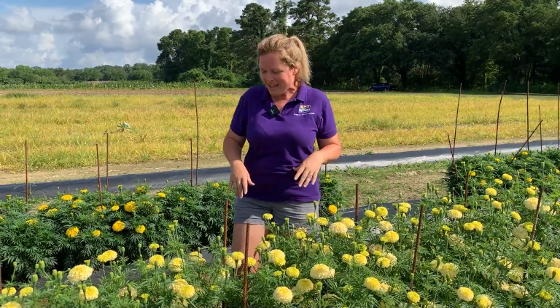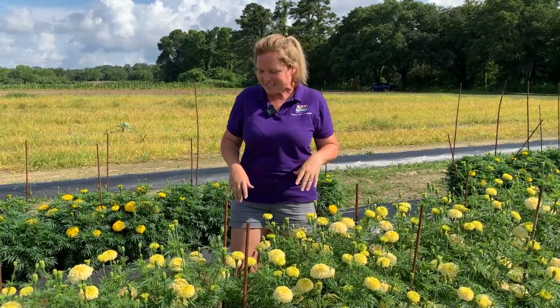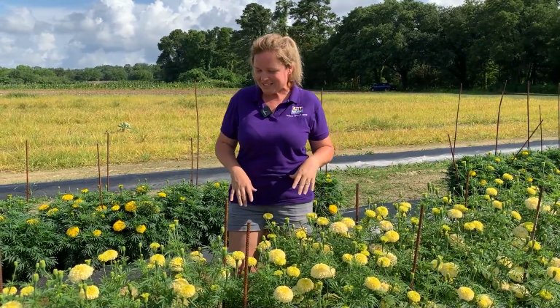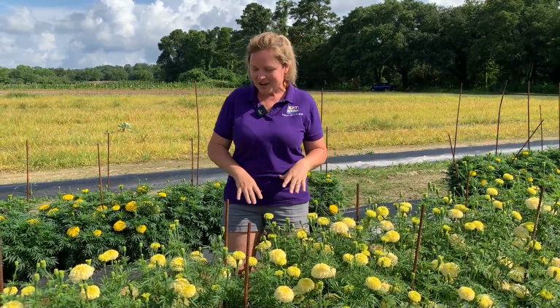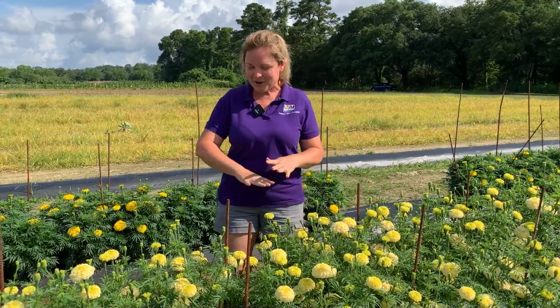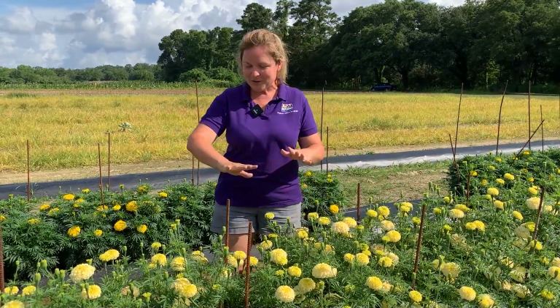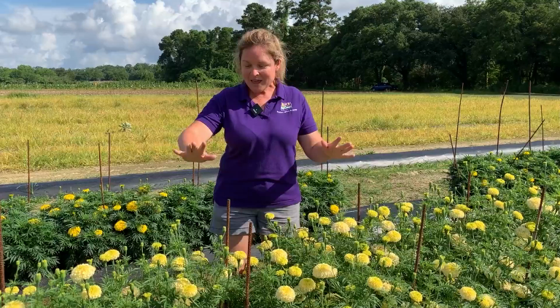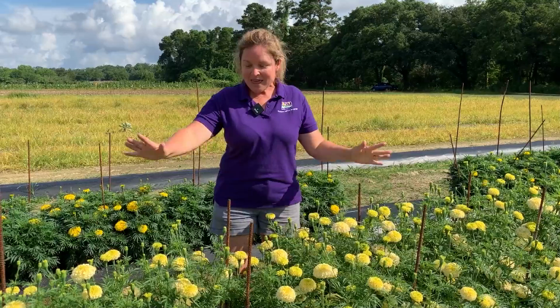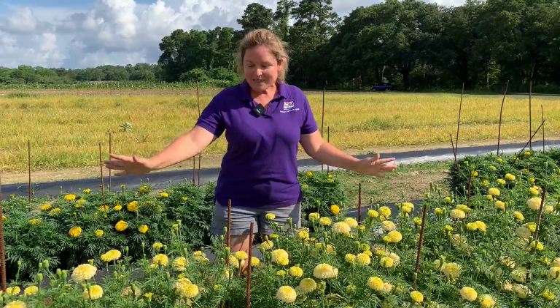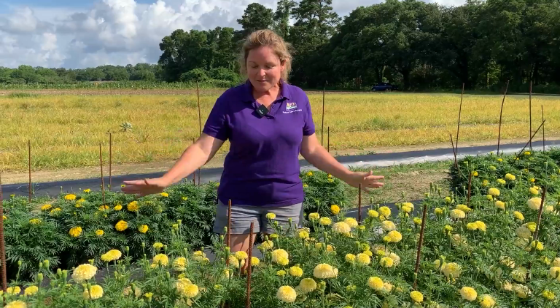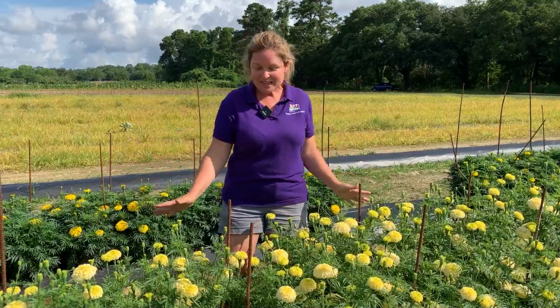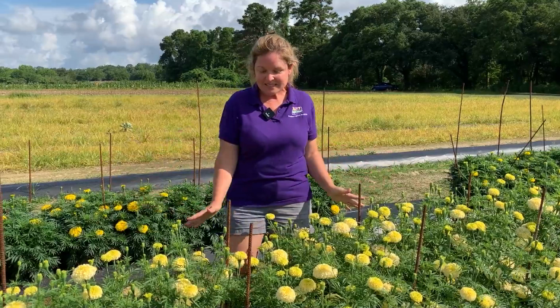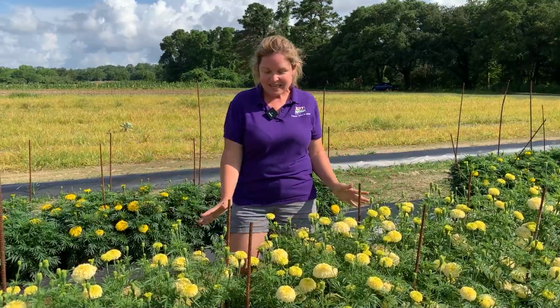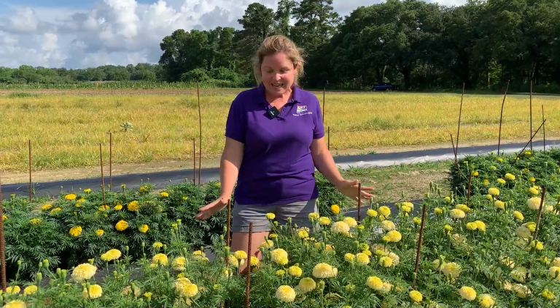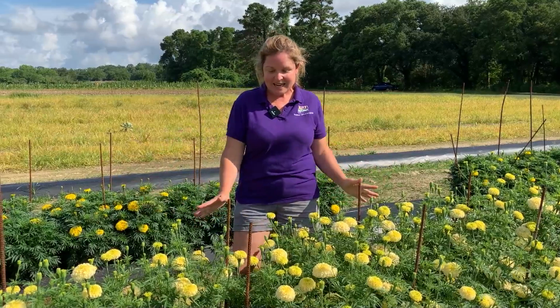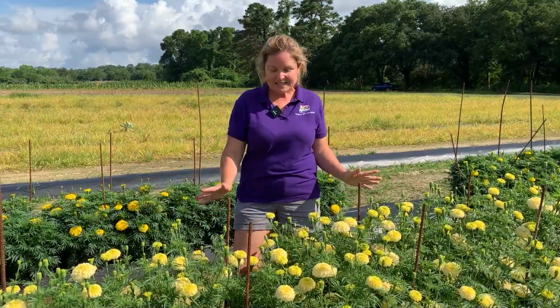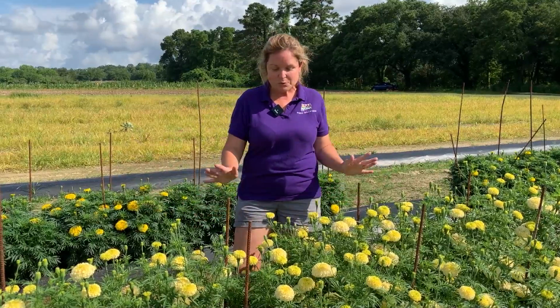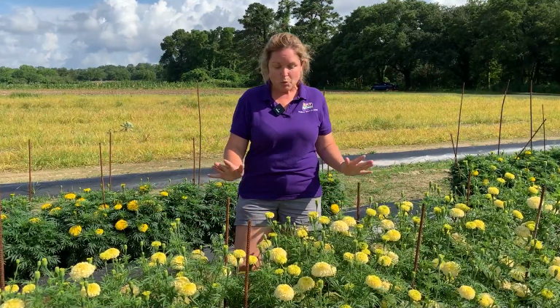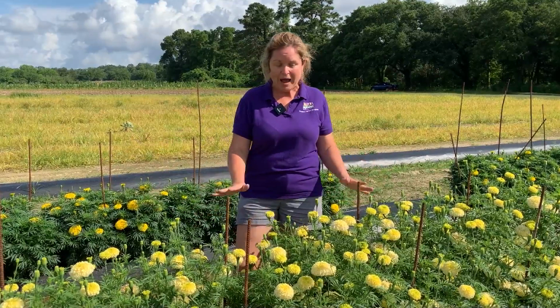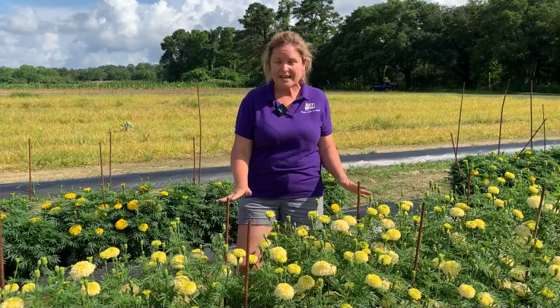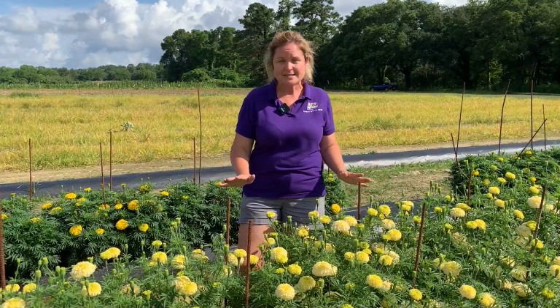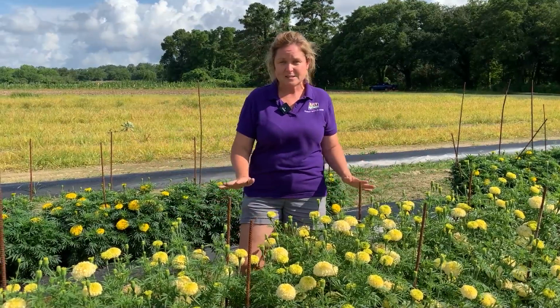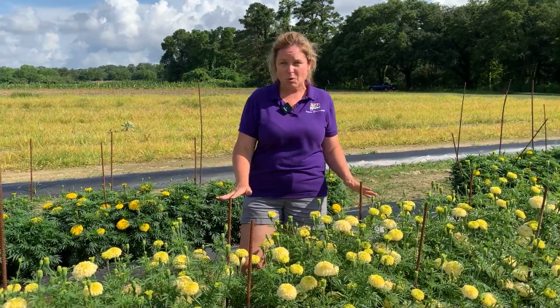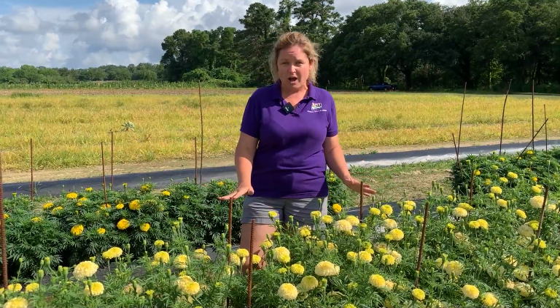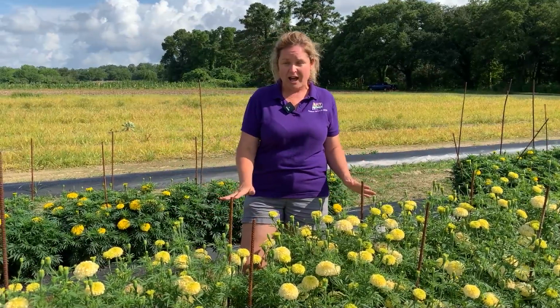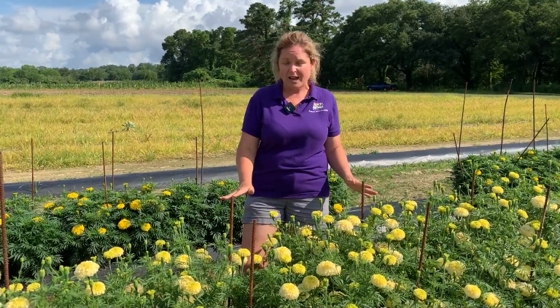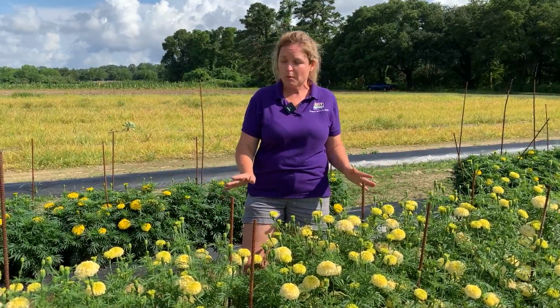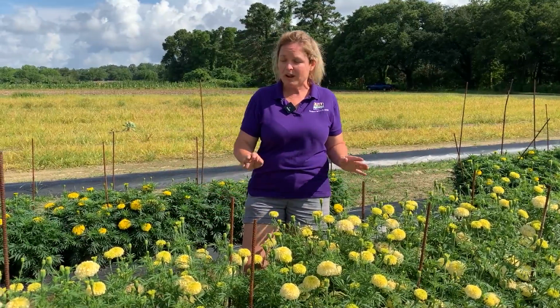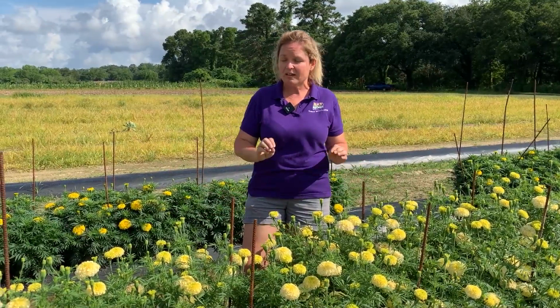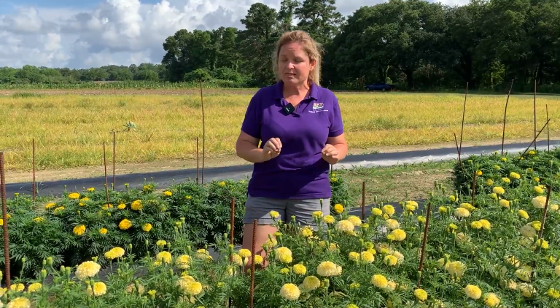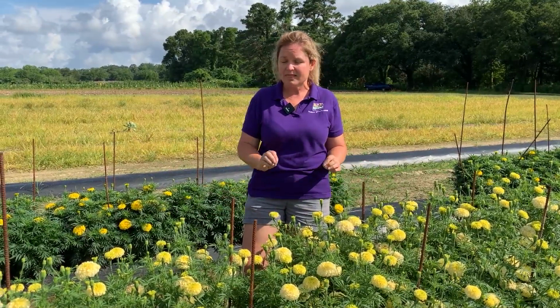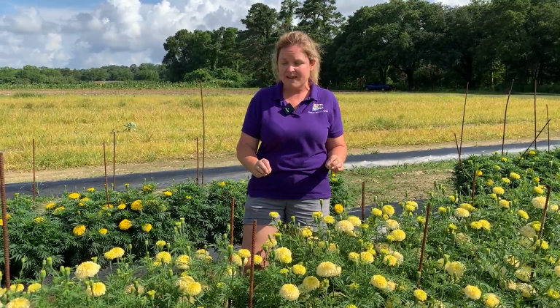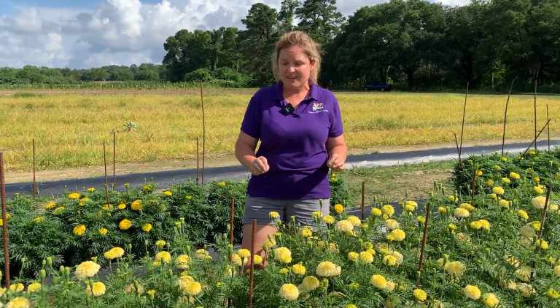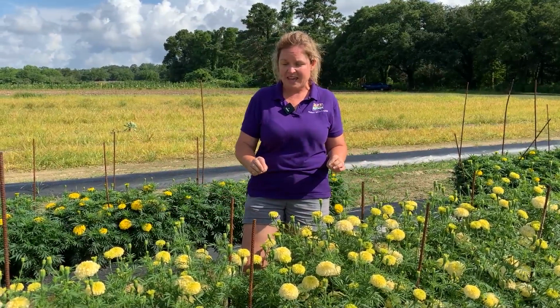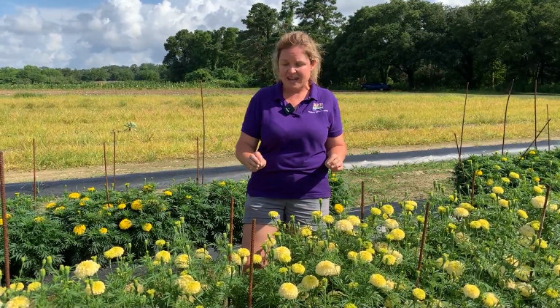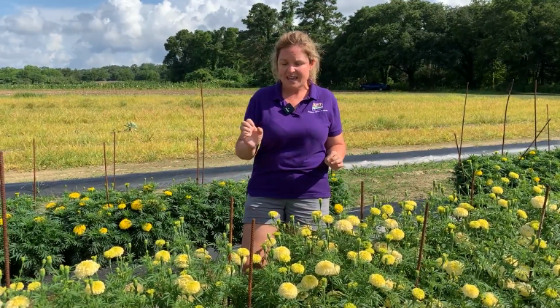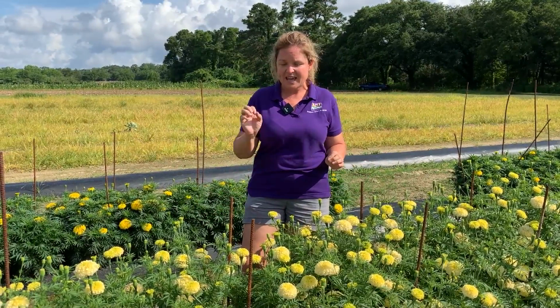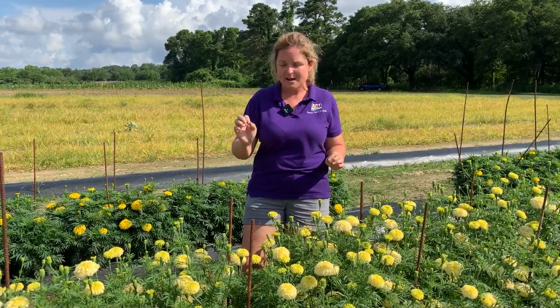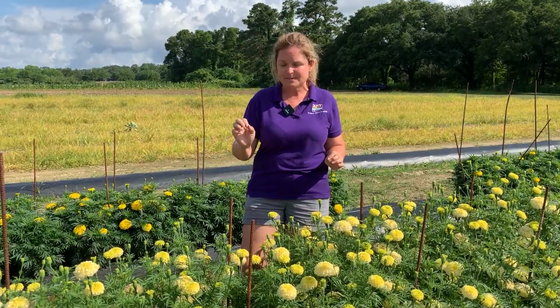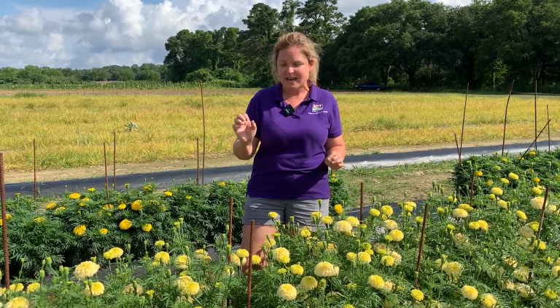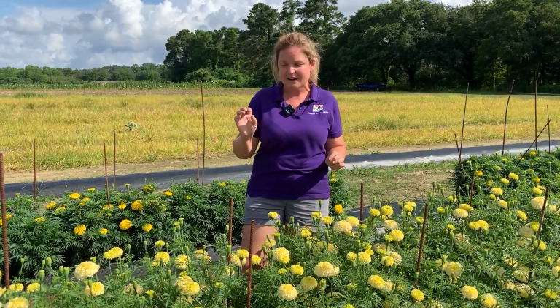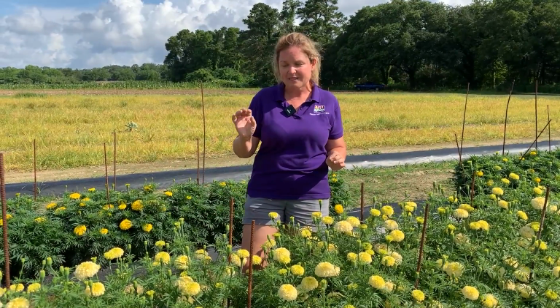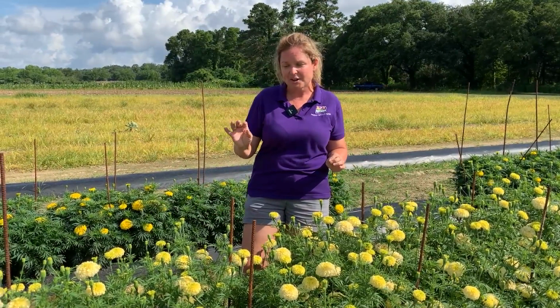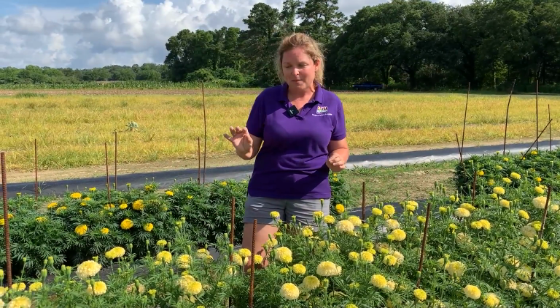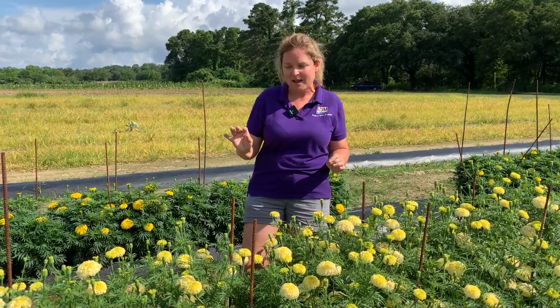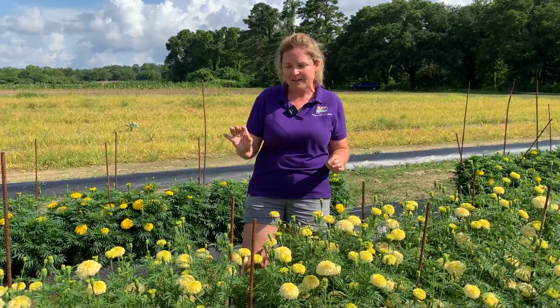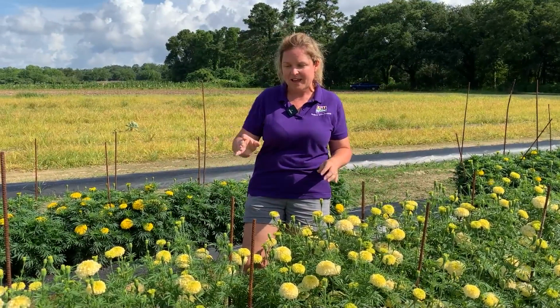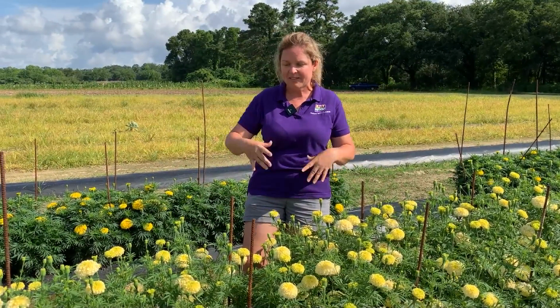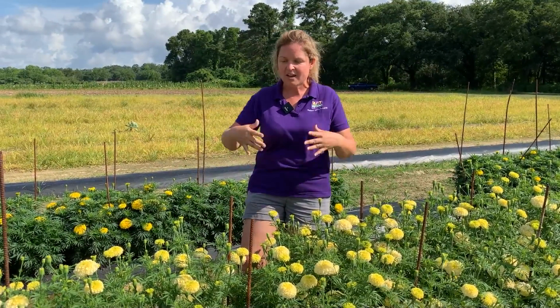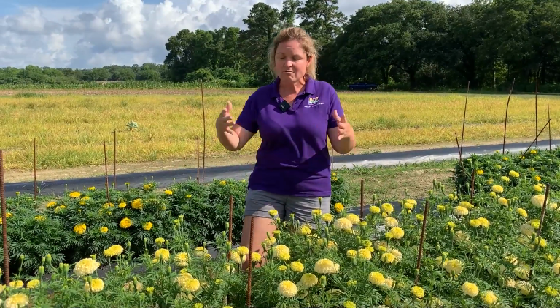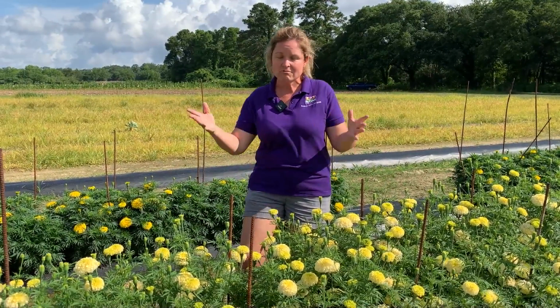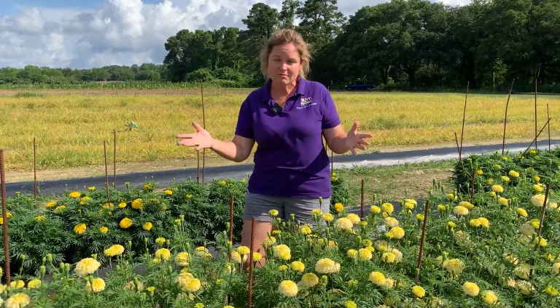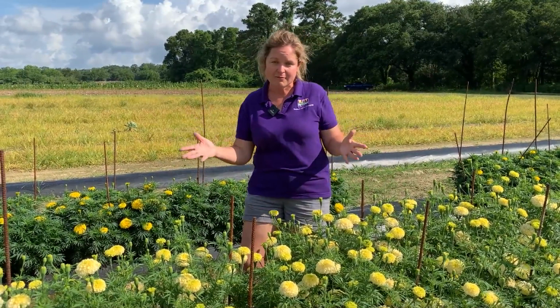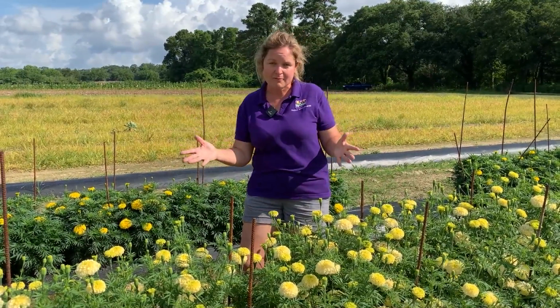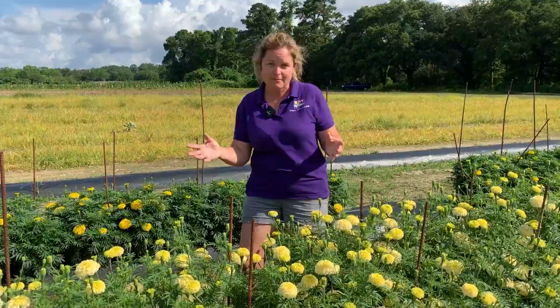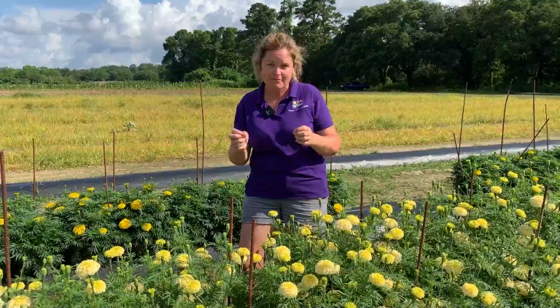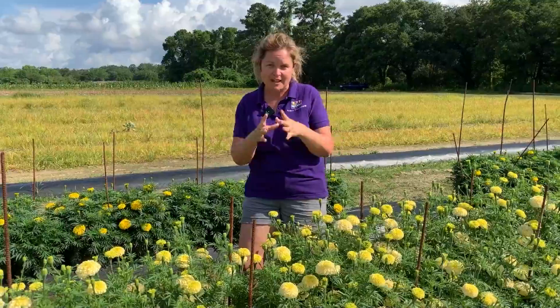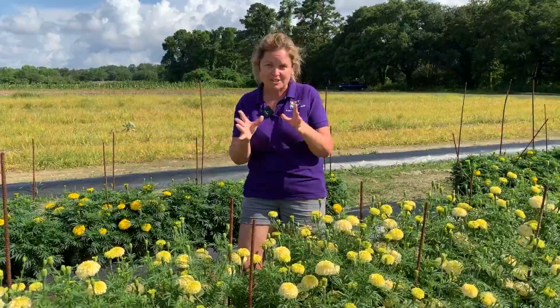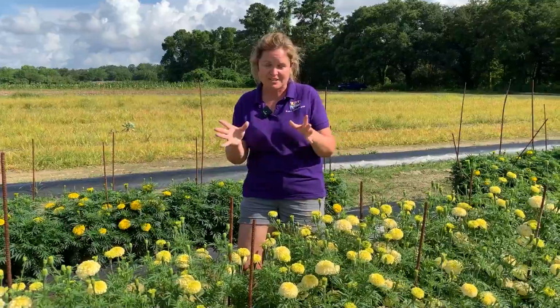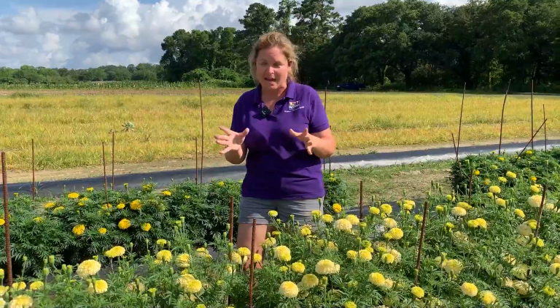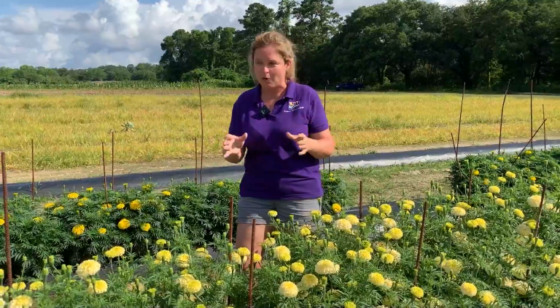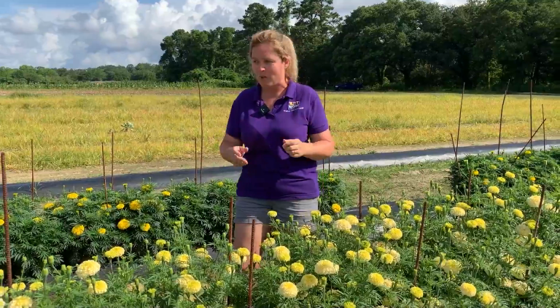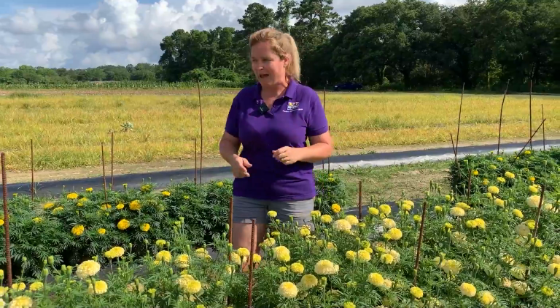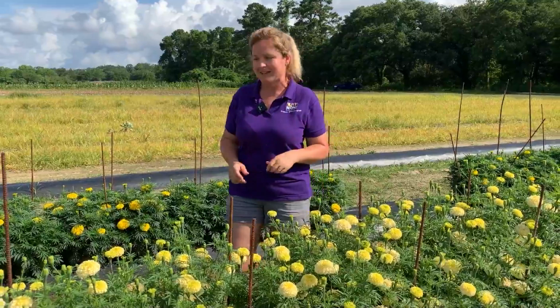This again is White Swan. We are loving it. It comes out a little pale yellow and flushes out white.